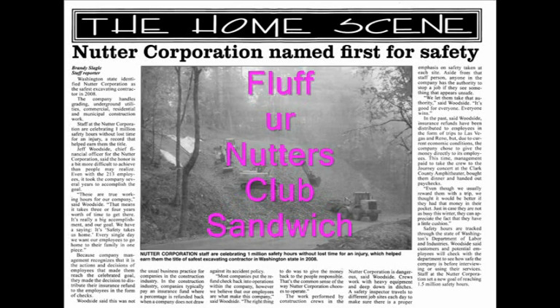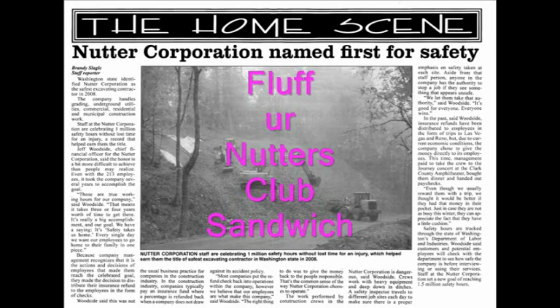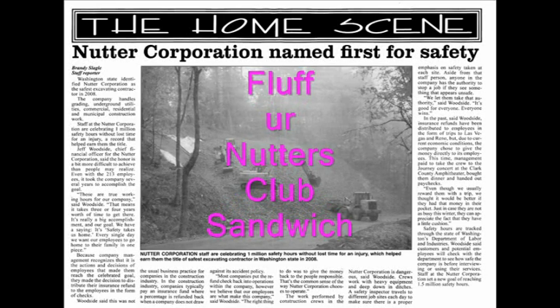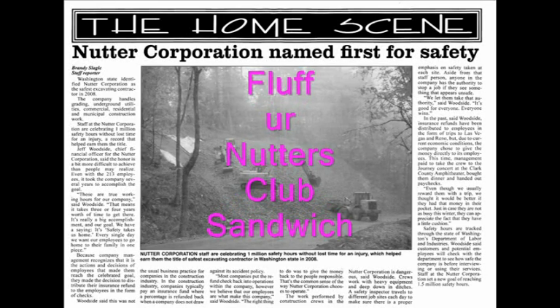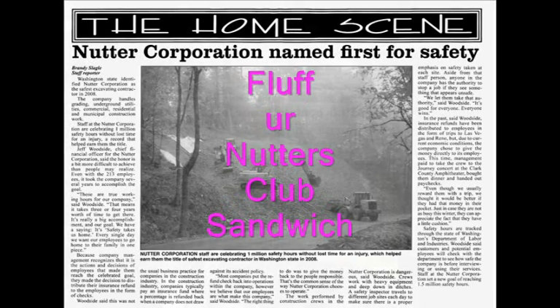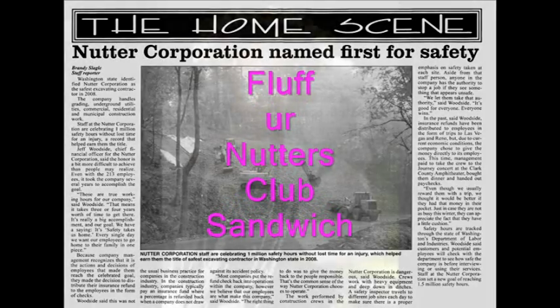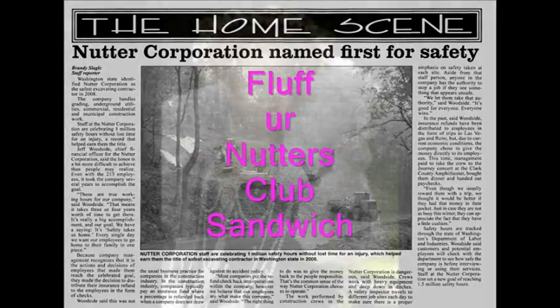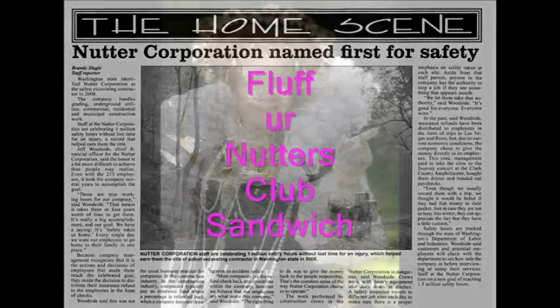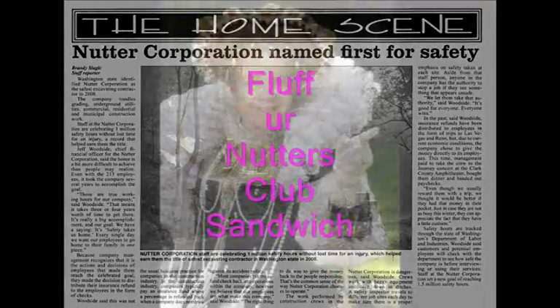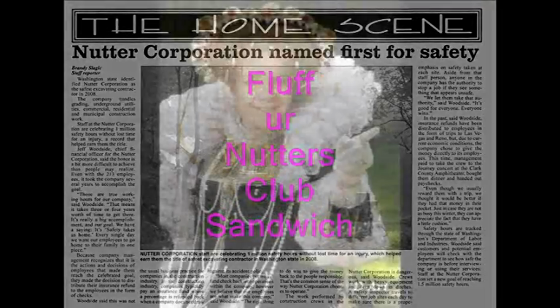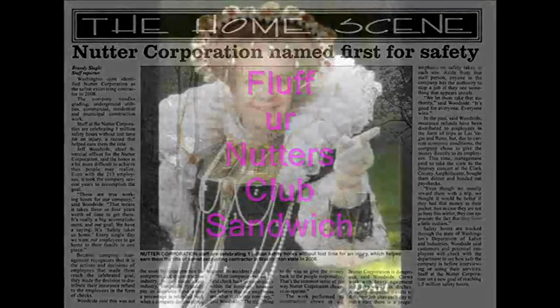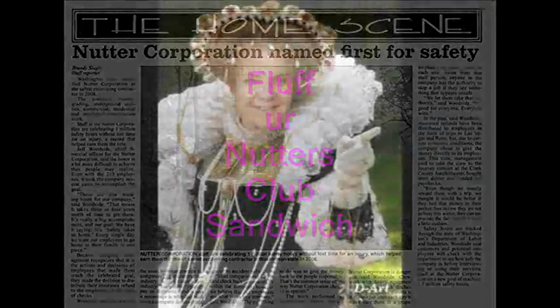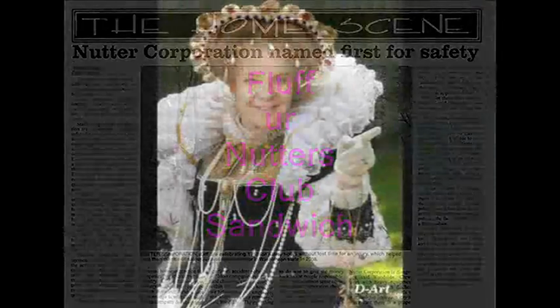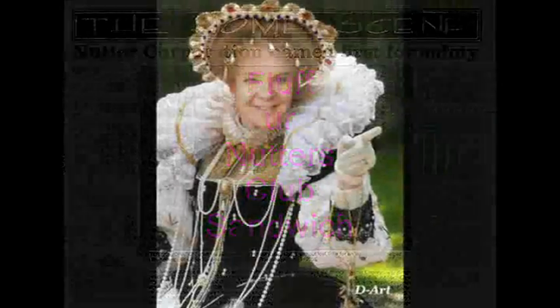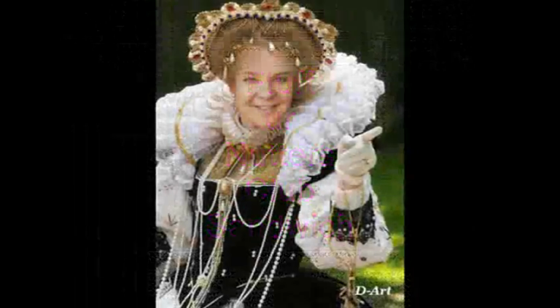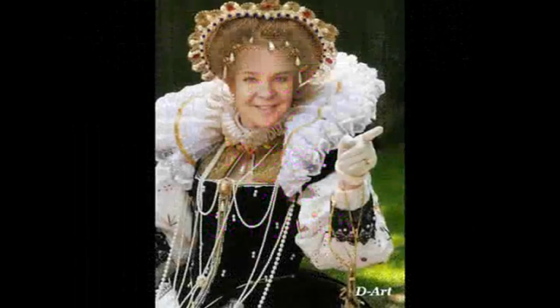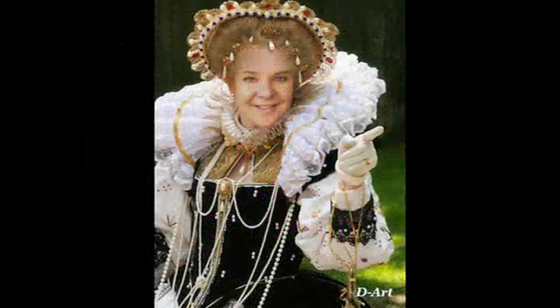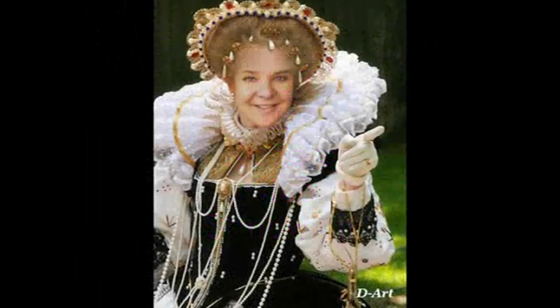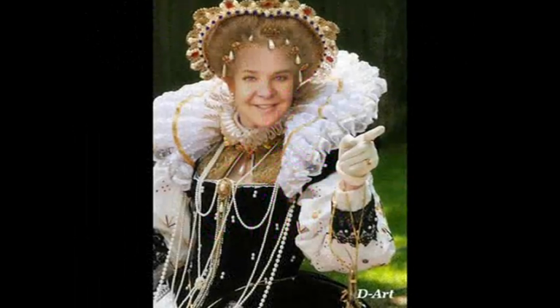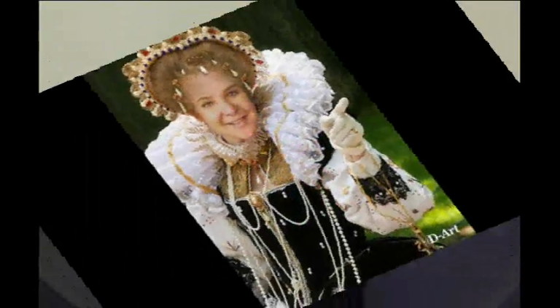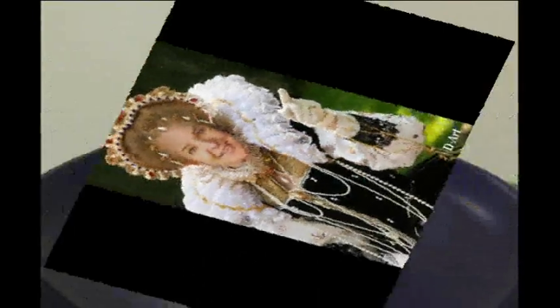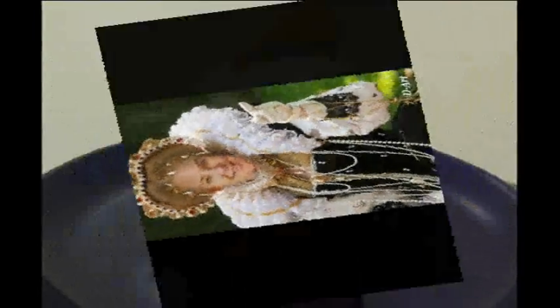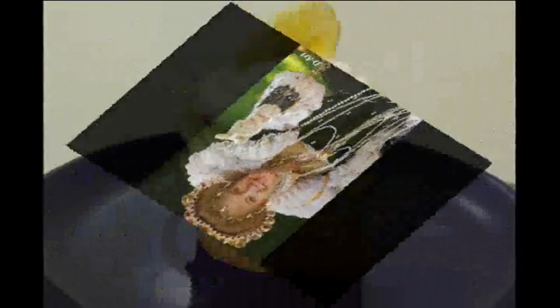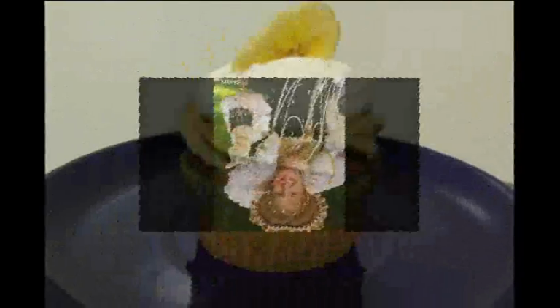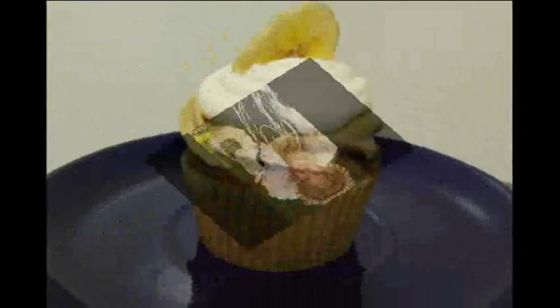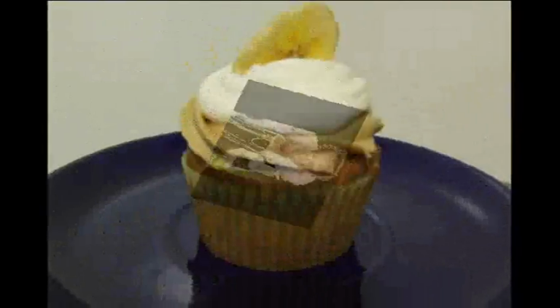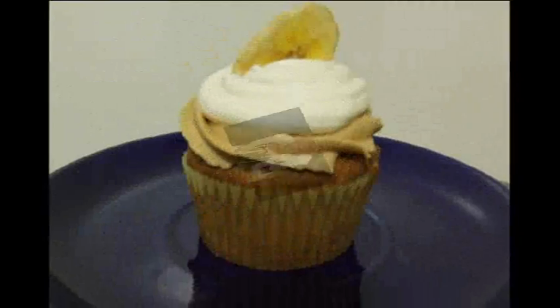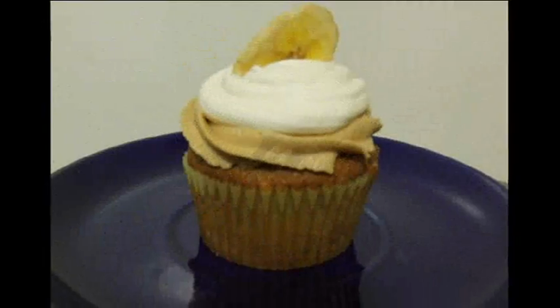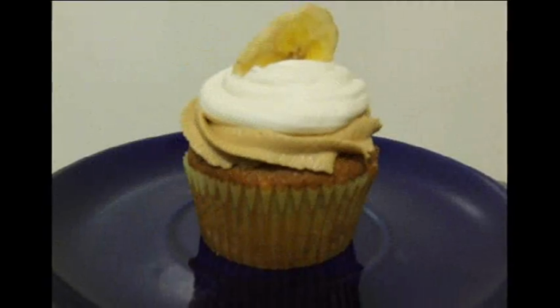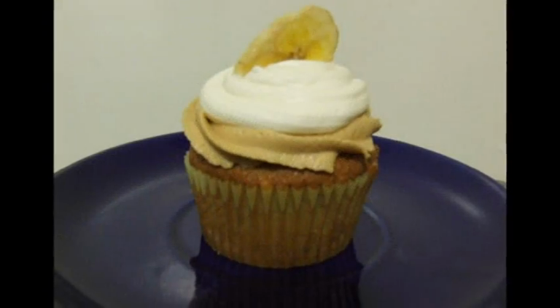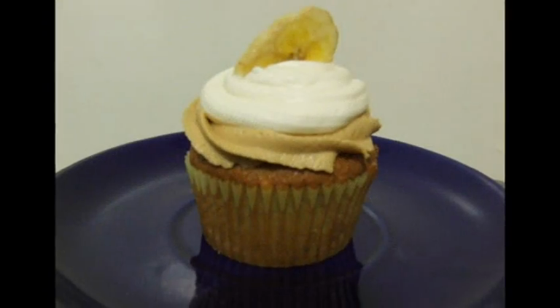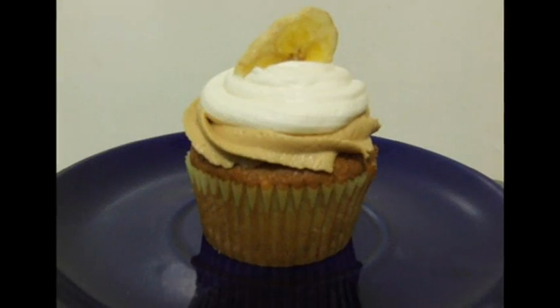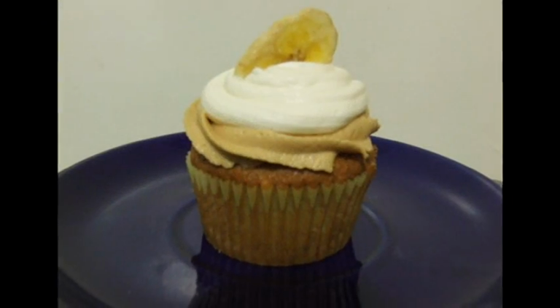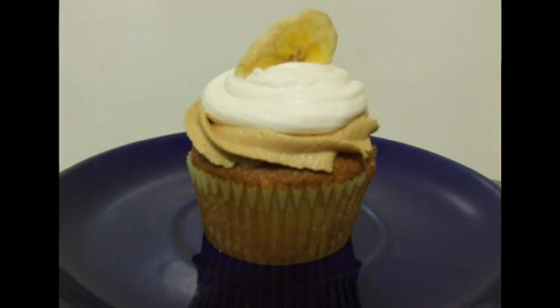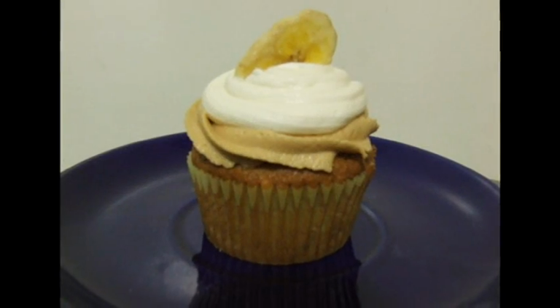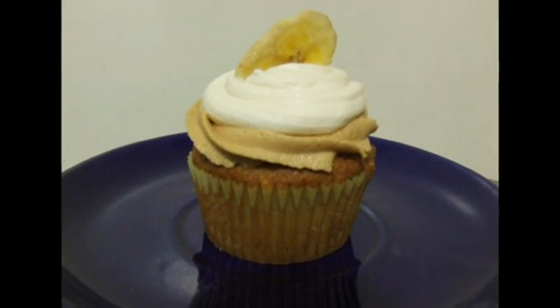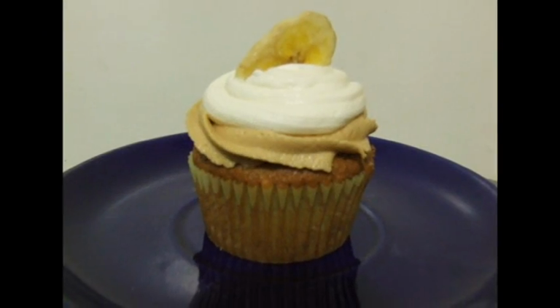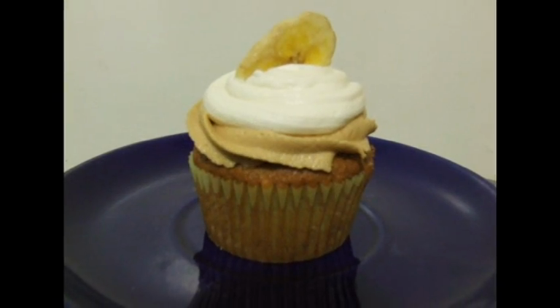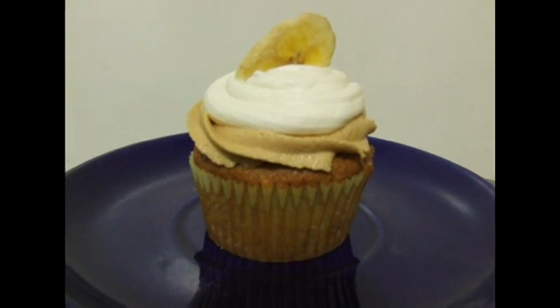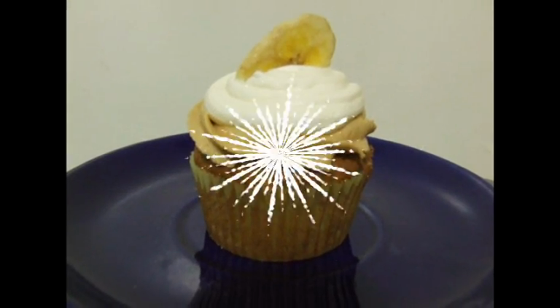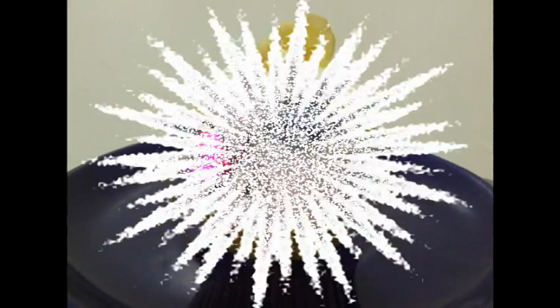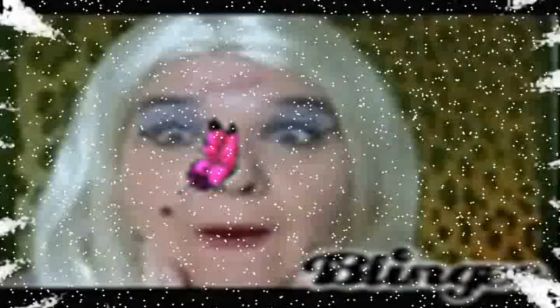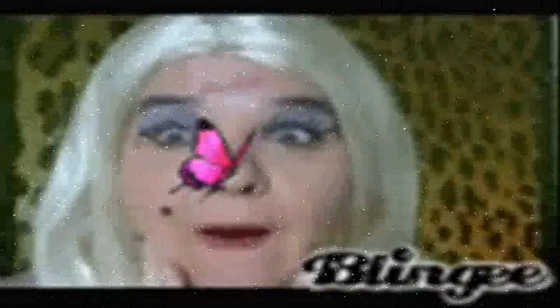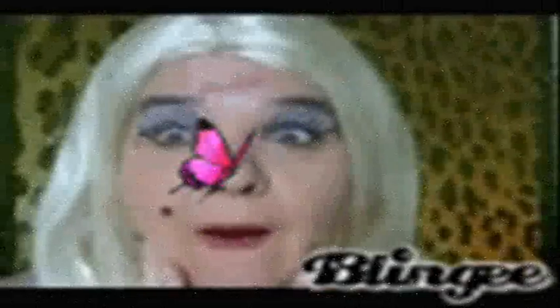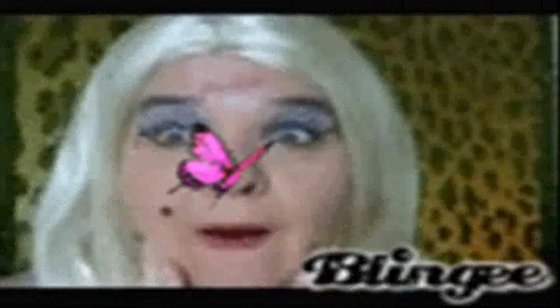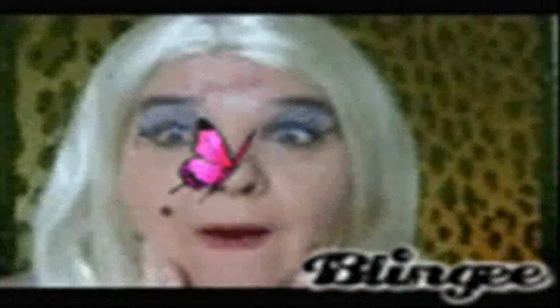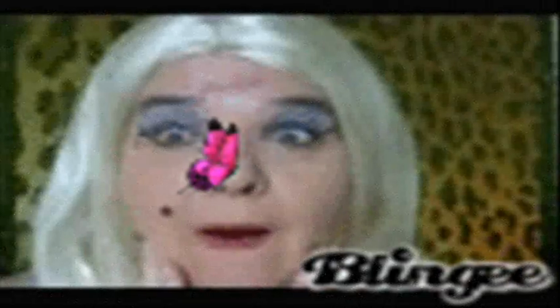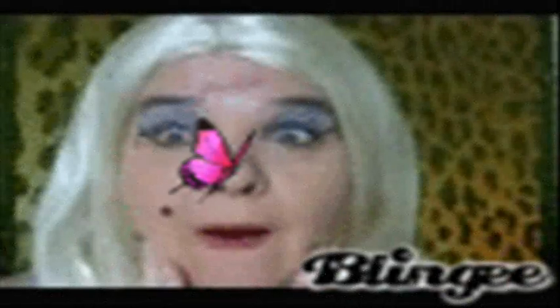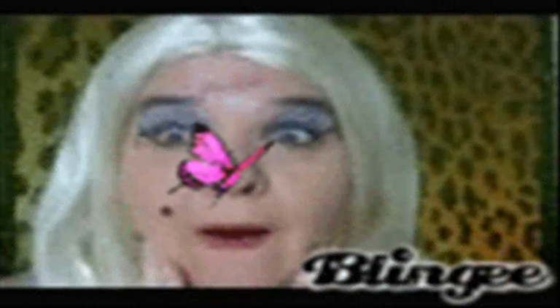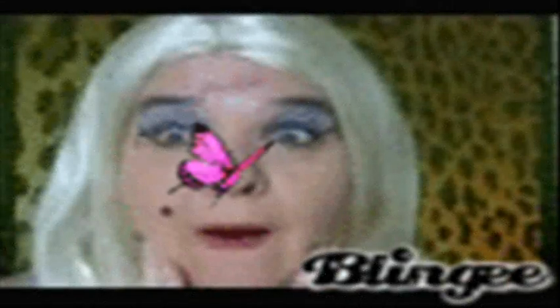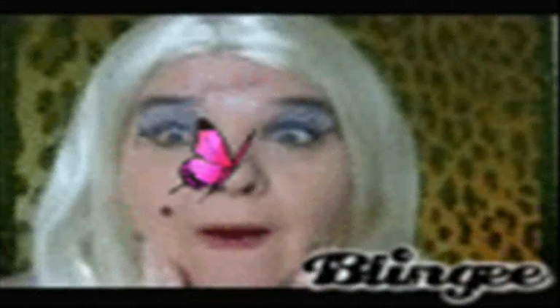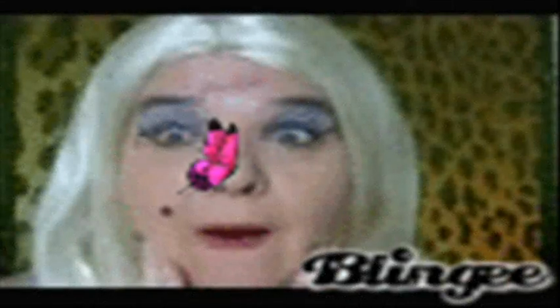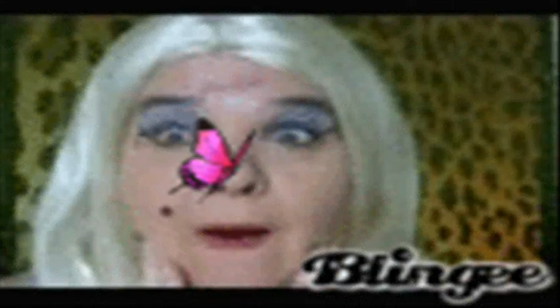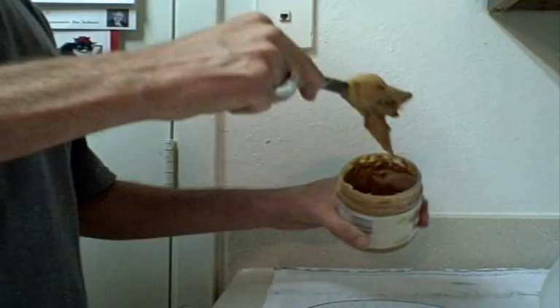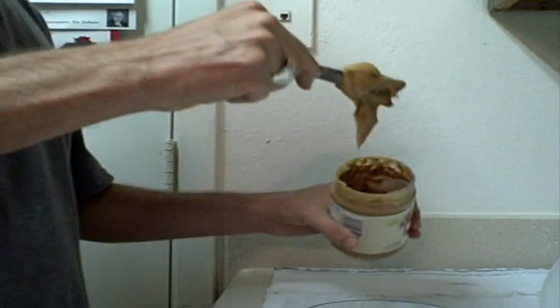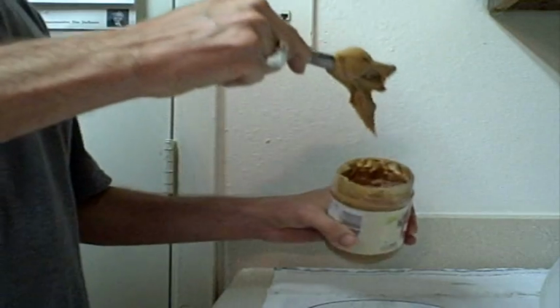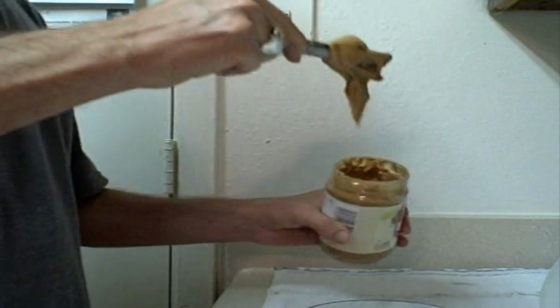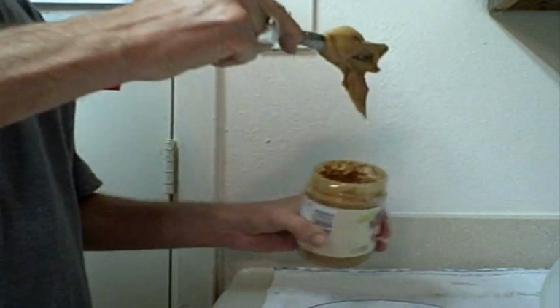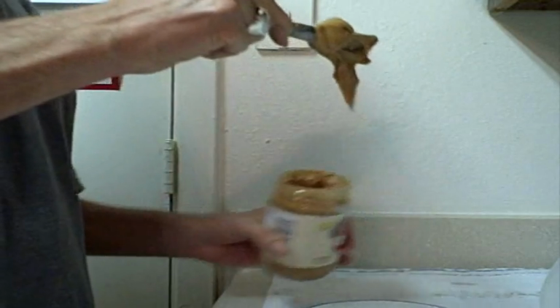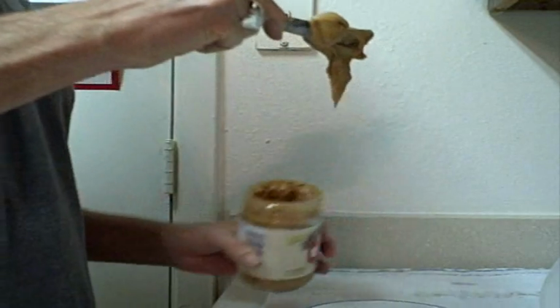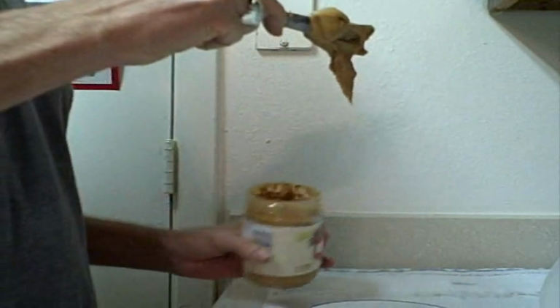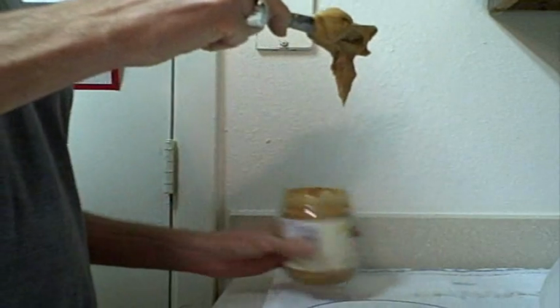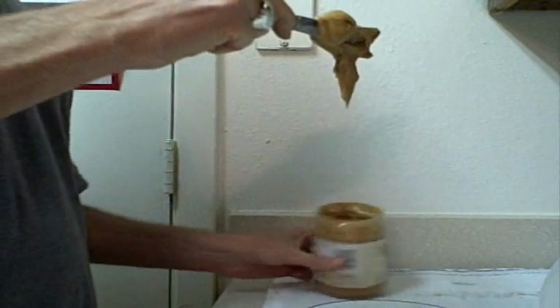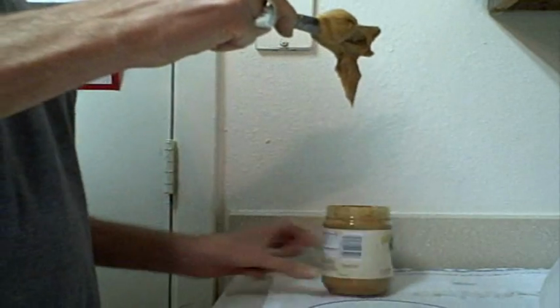Oh, you need fluff to make a fluffer nutter. Marshmallow fluff and lots of peanut butter.